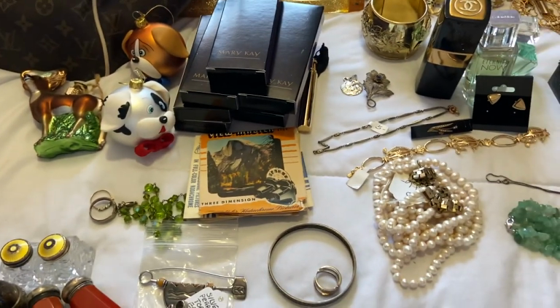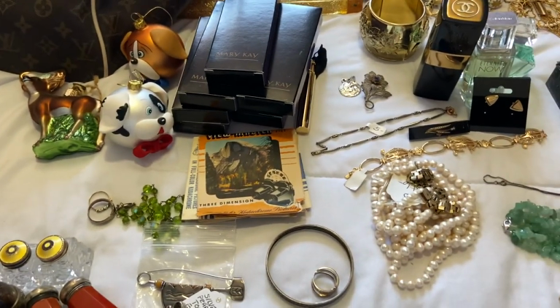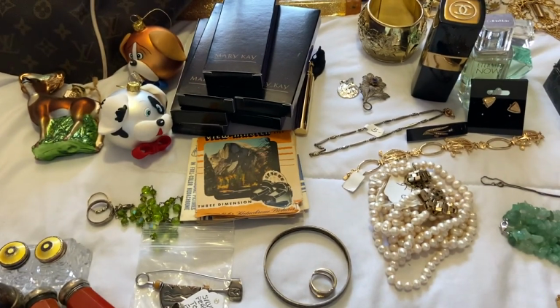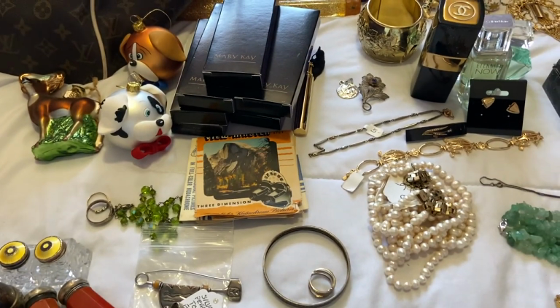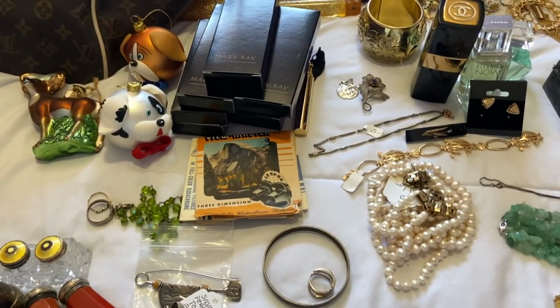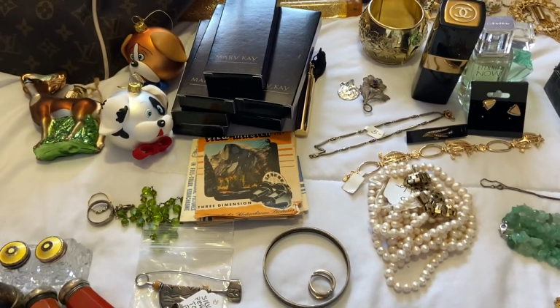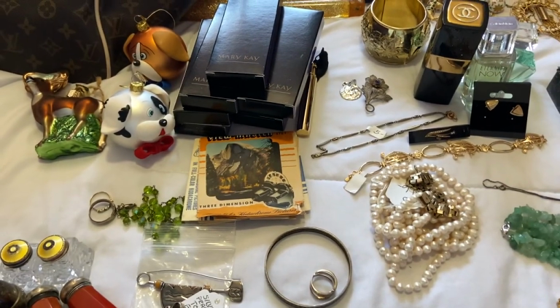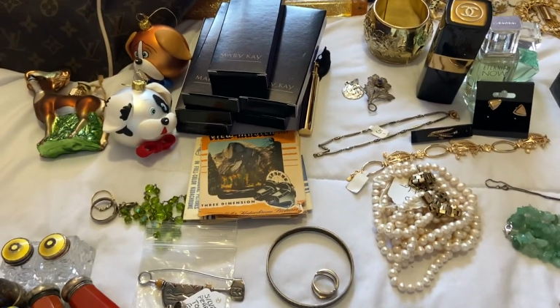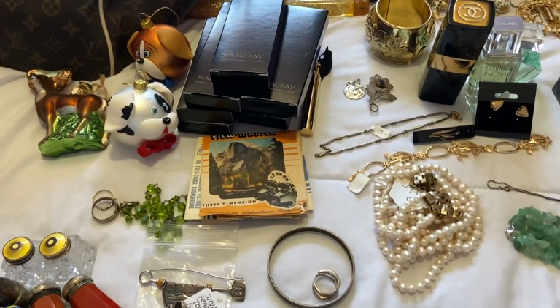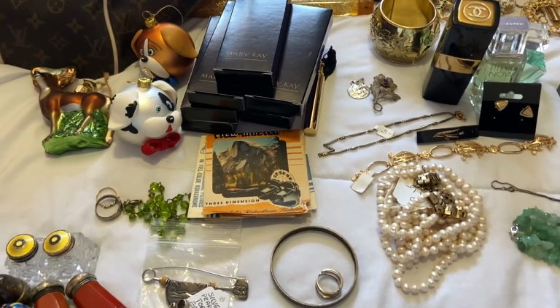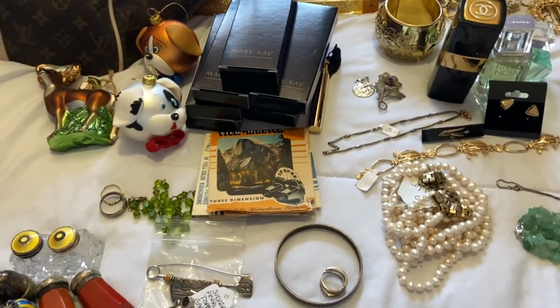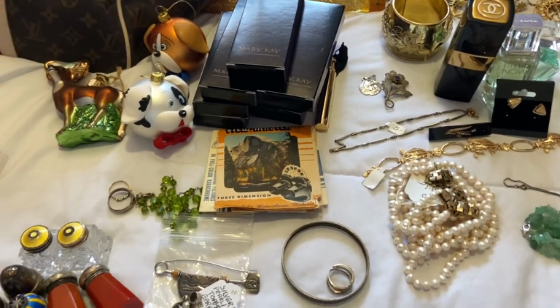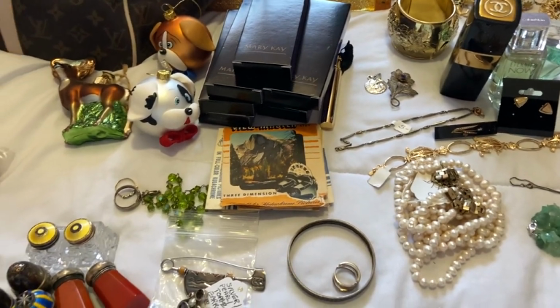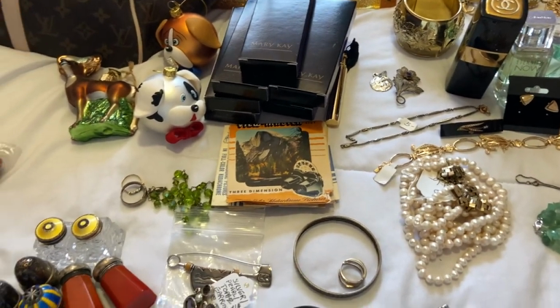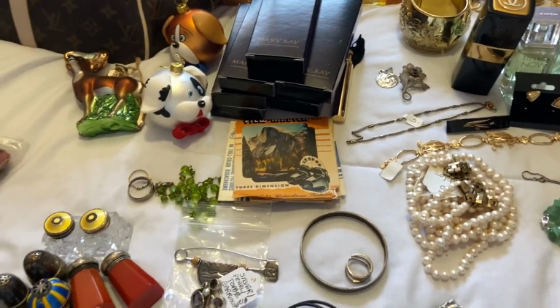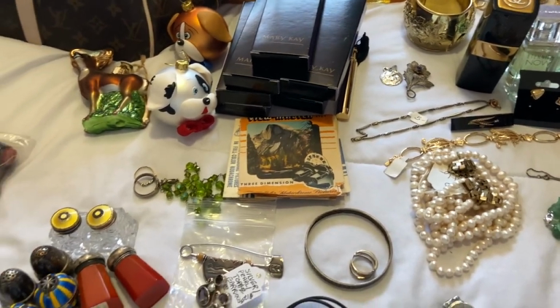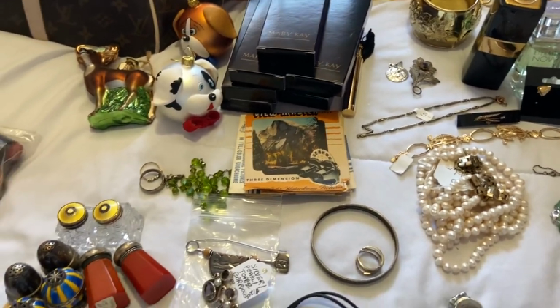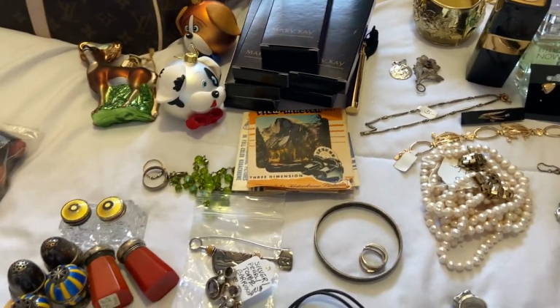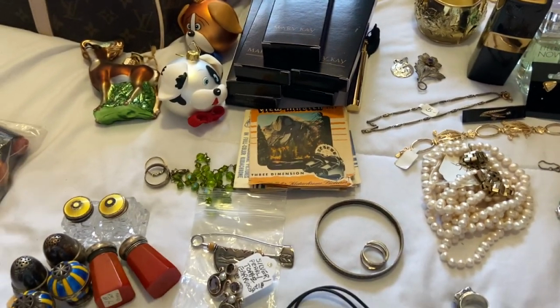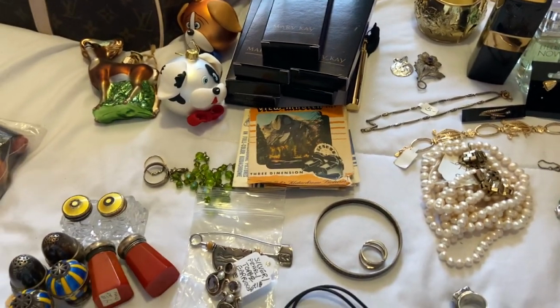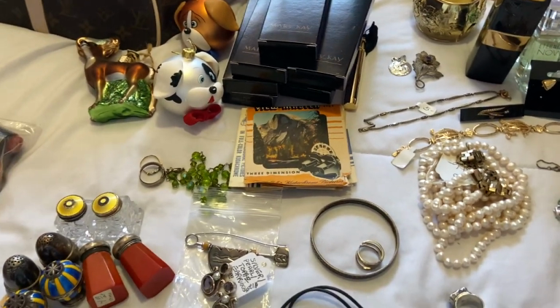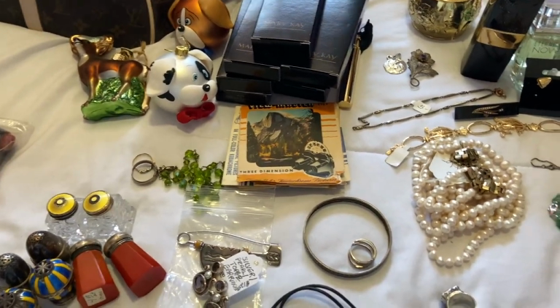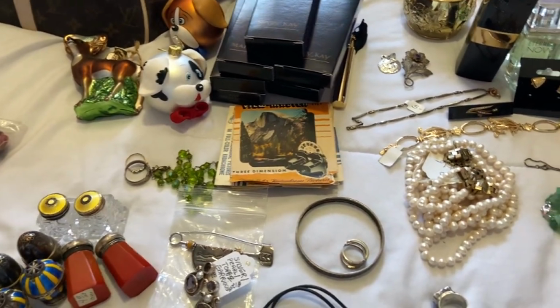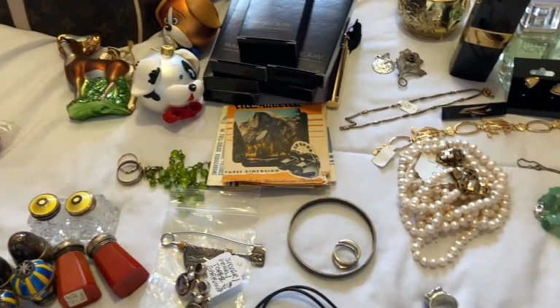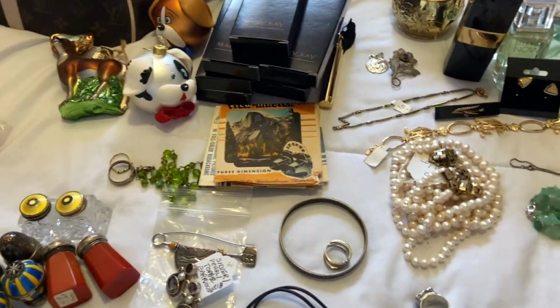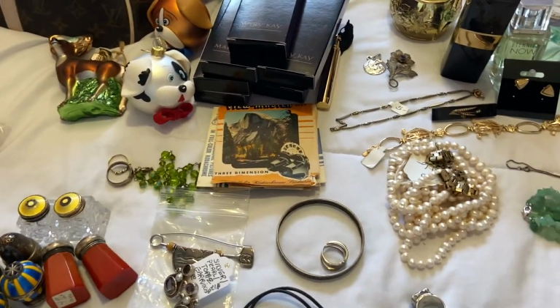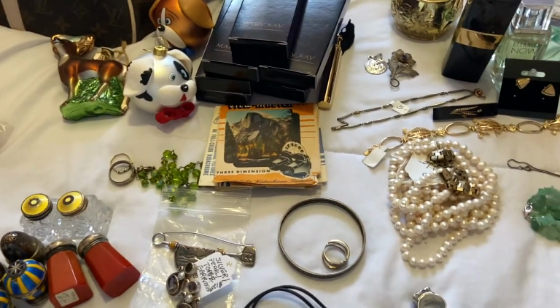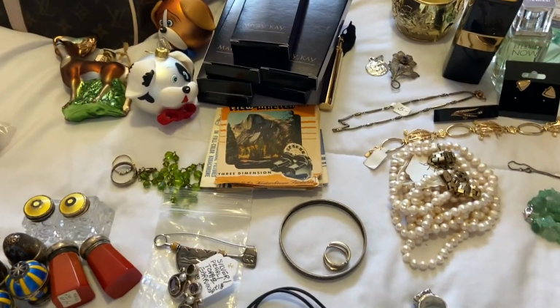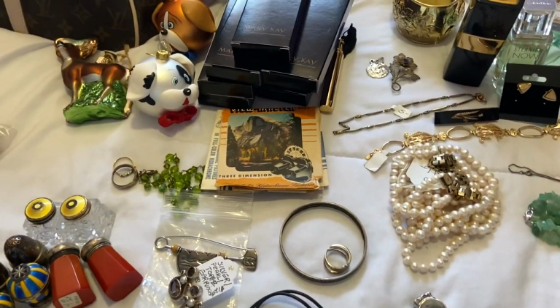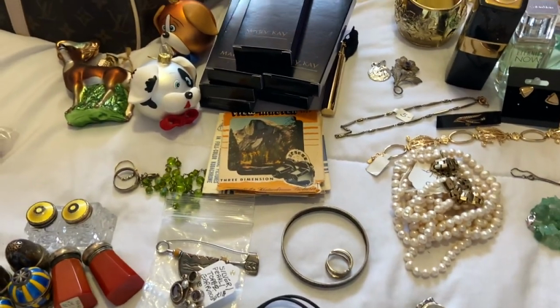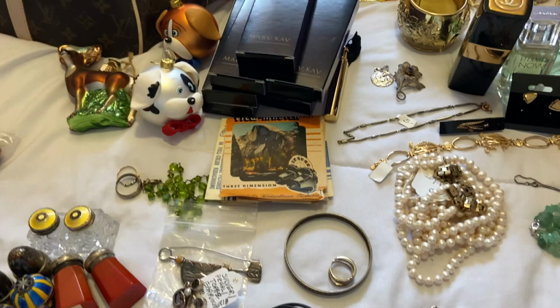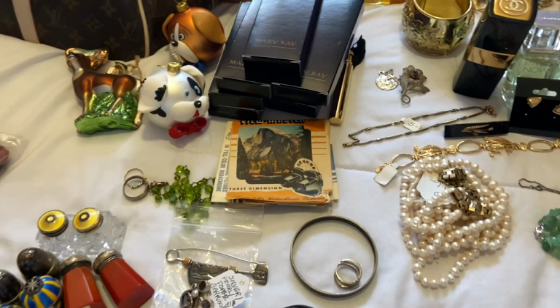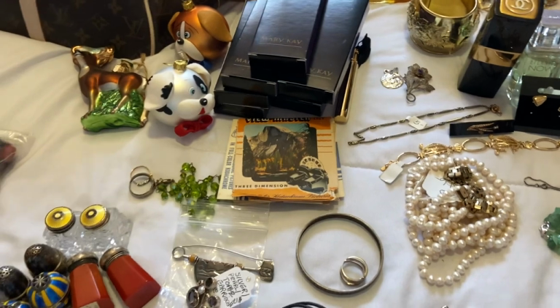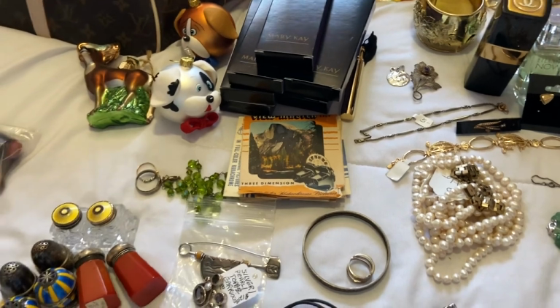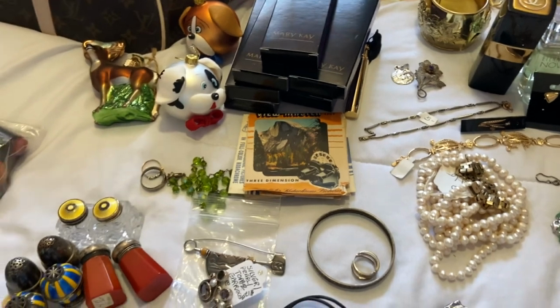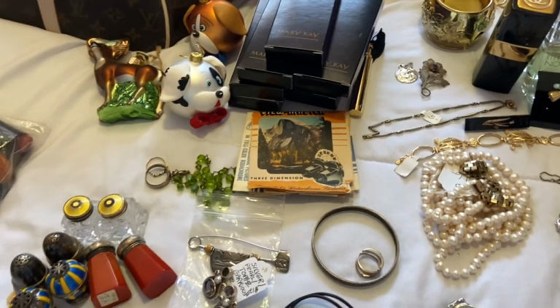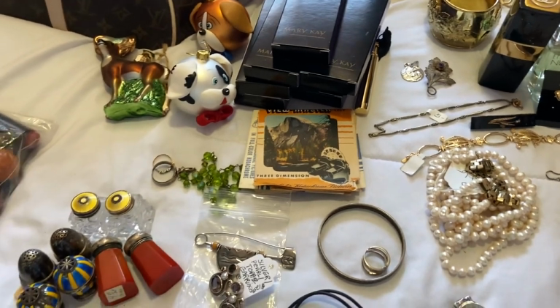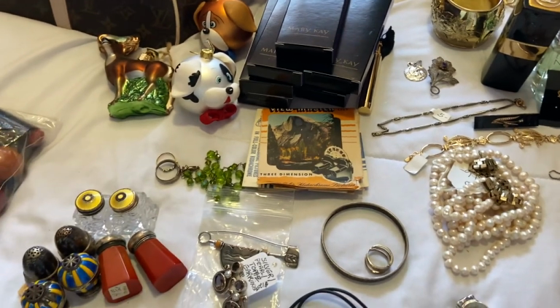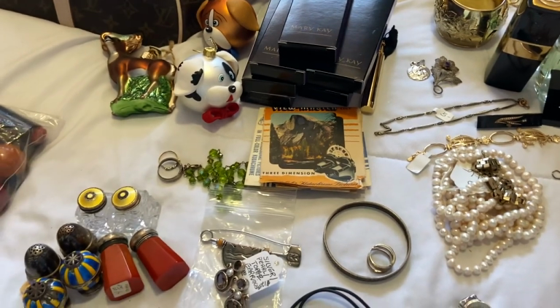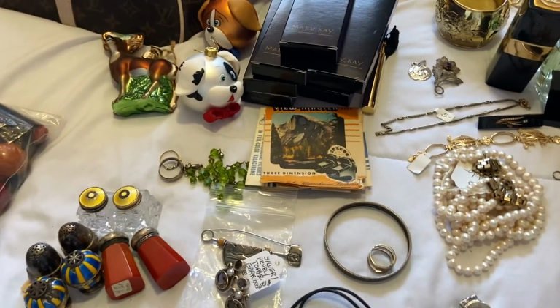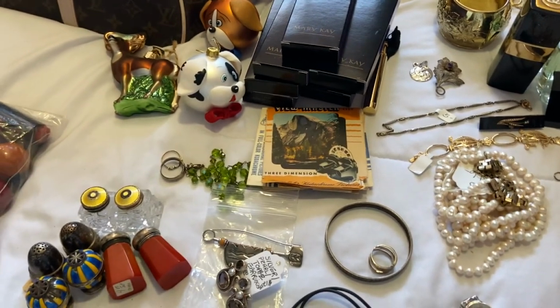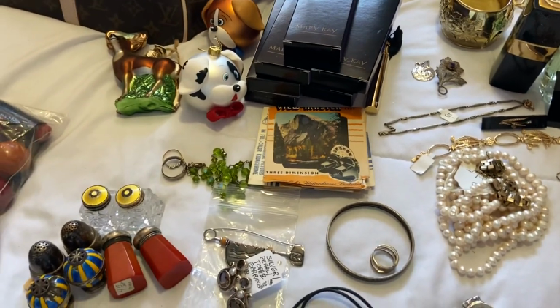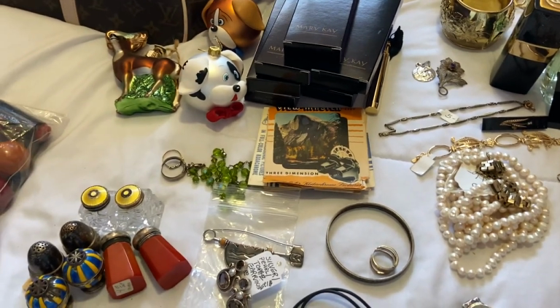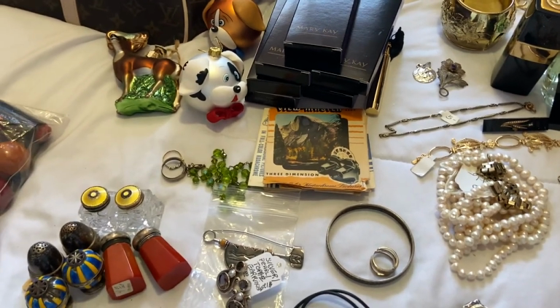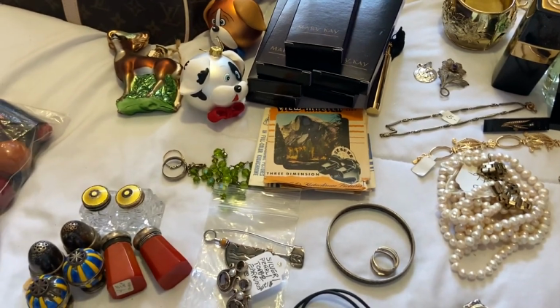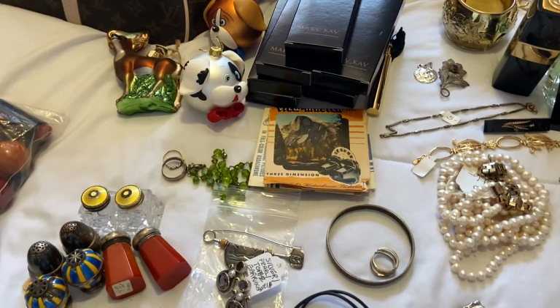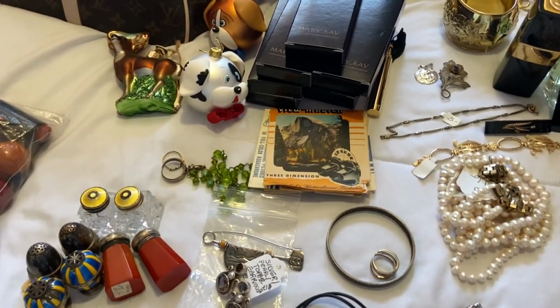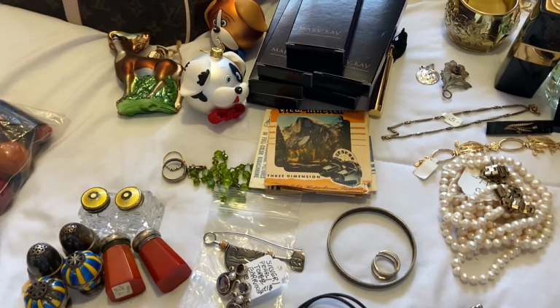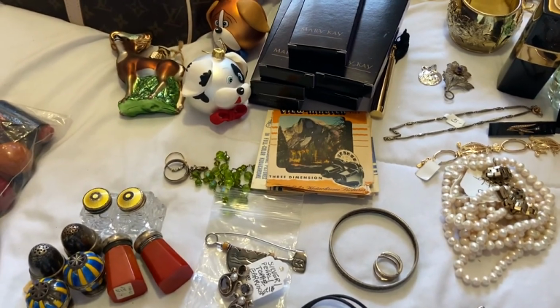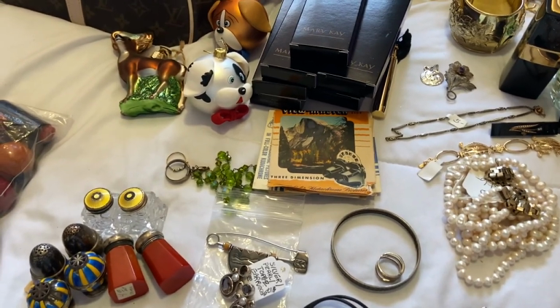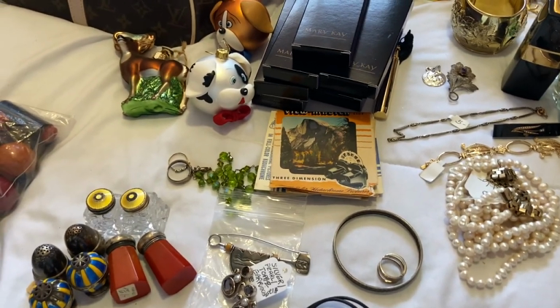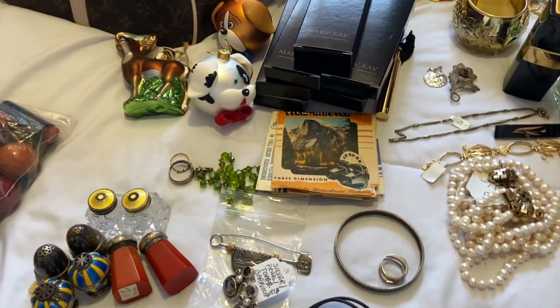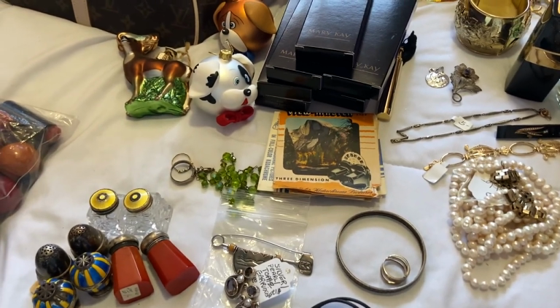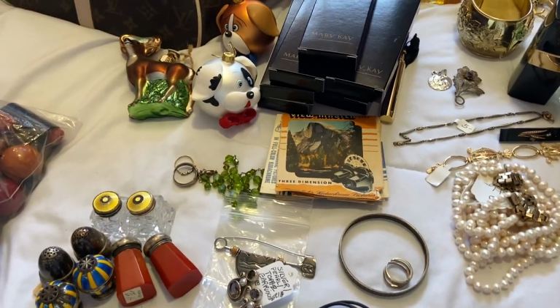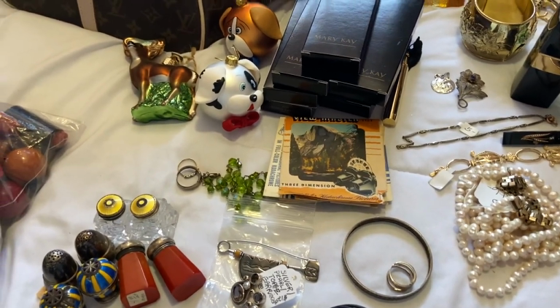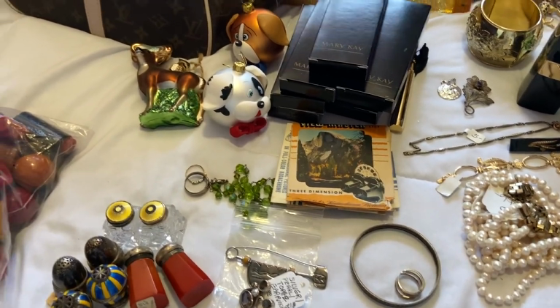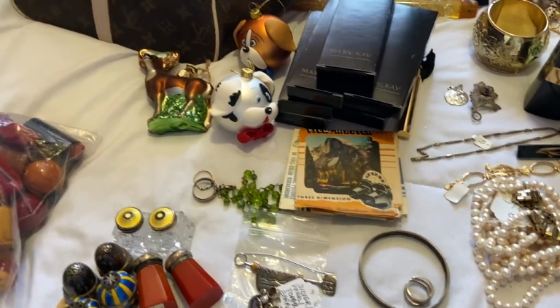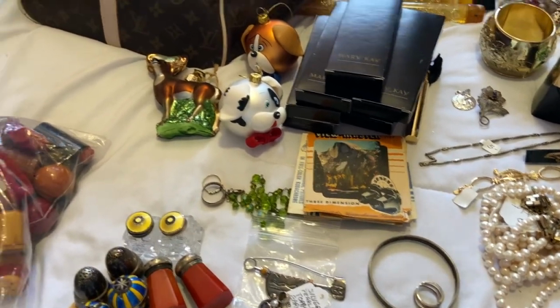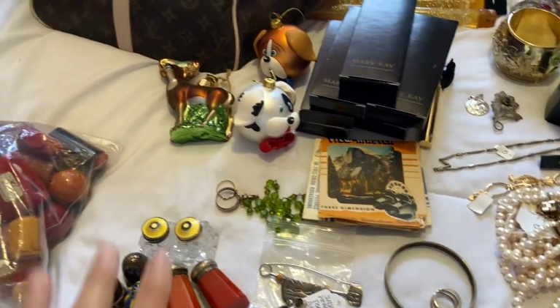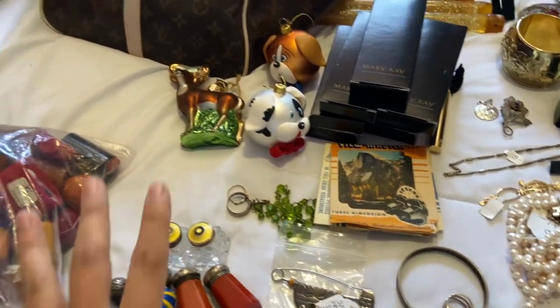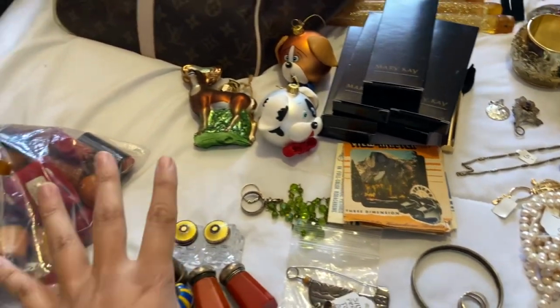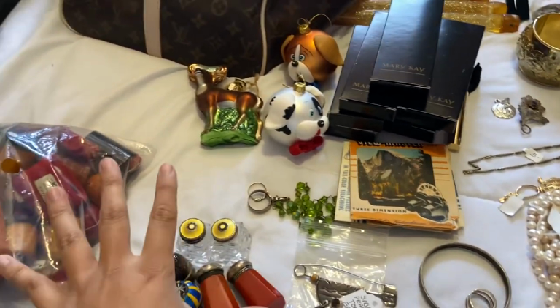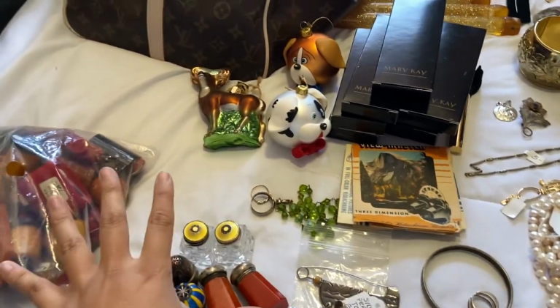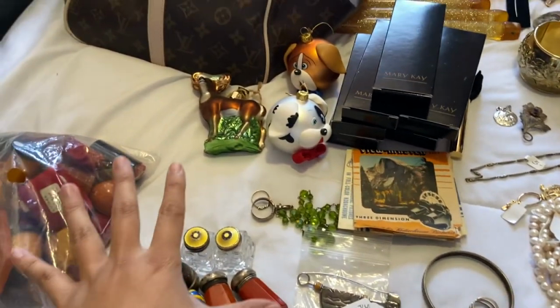Hi guys, this is Sweet Pots Thrift and this is my next thrifting haul. I have a little bit to show you so I'm going to get started.